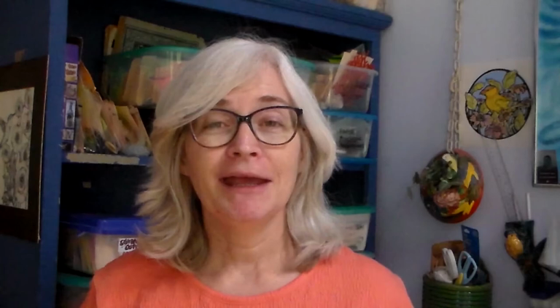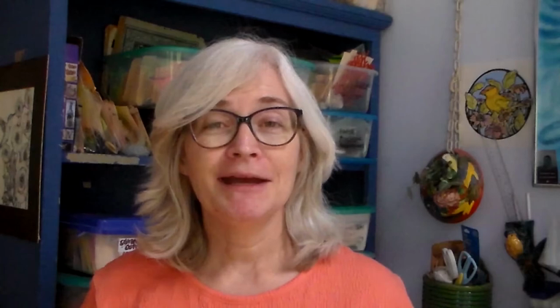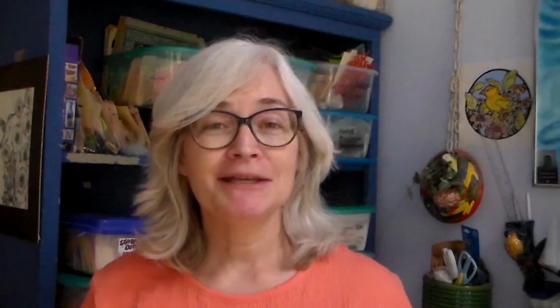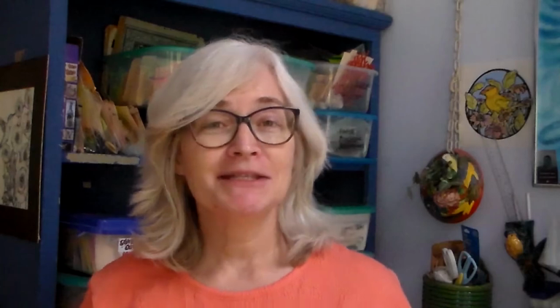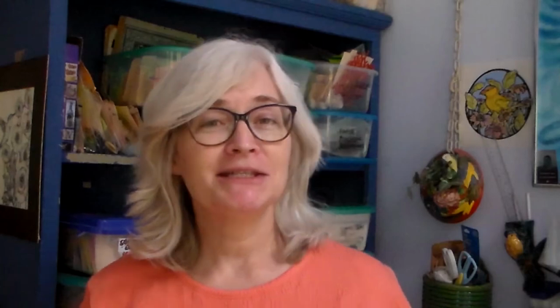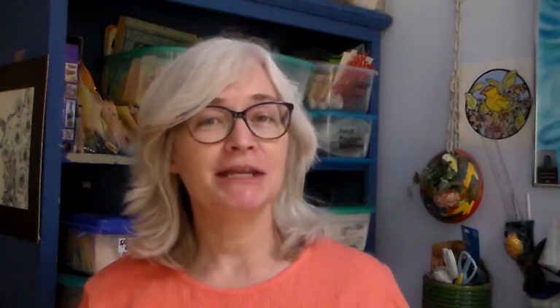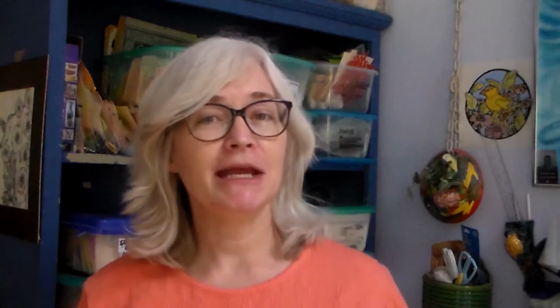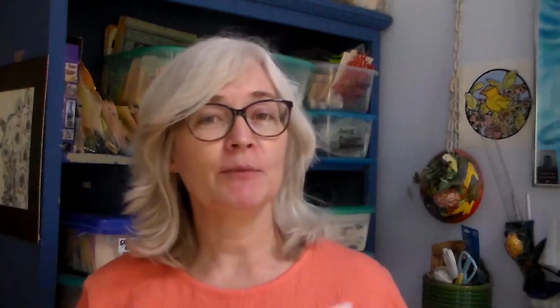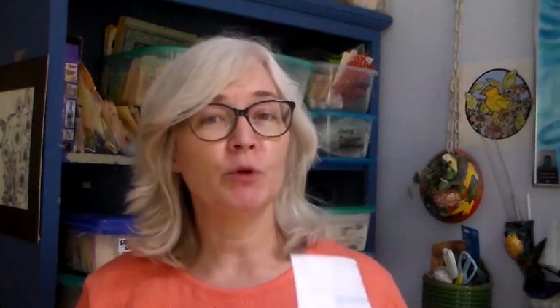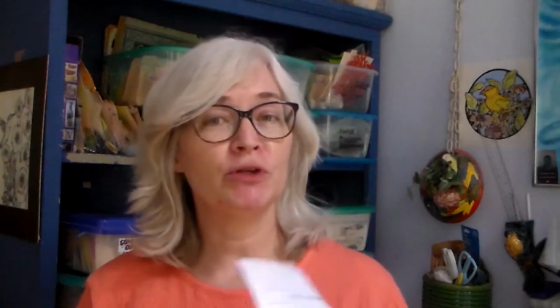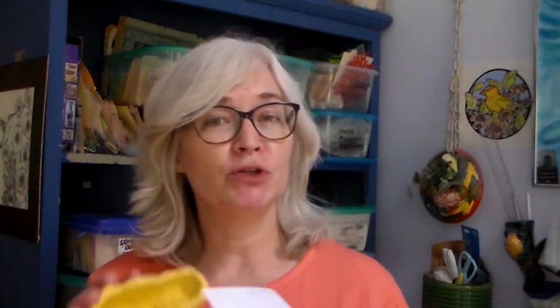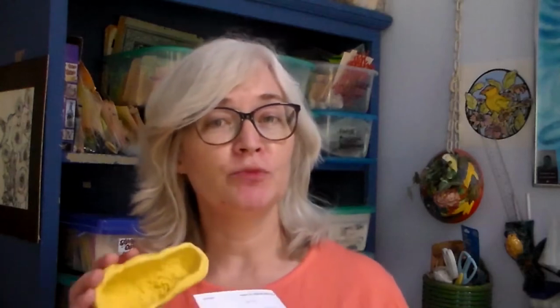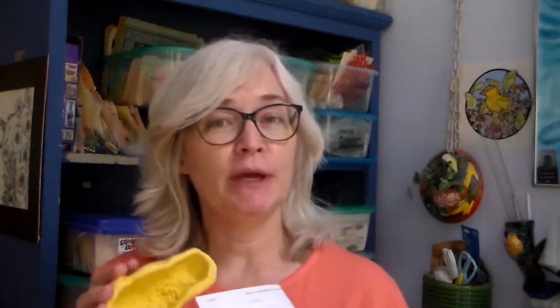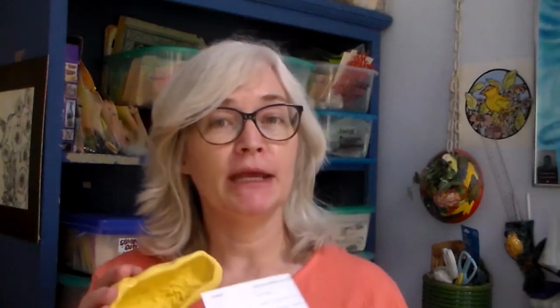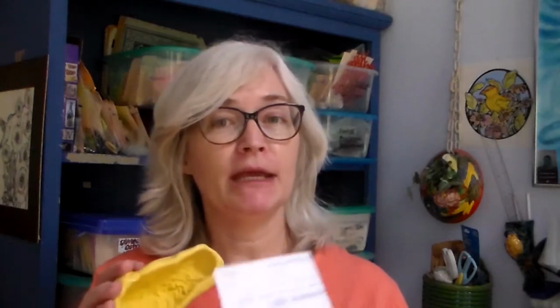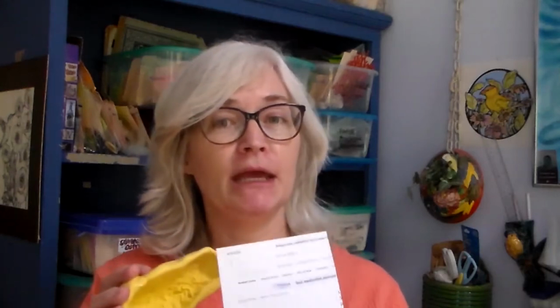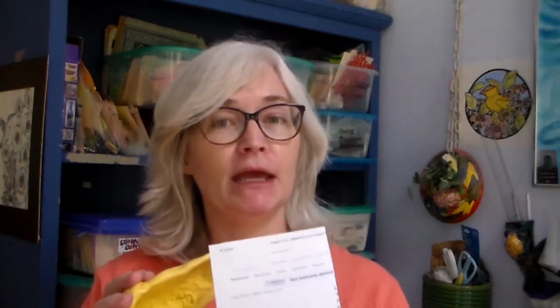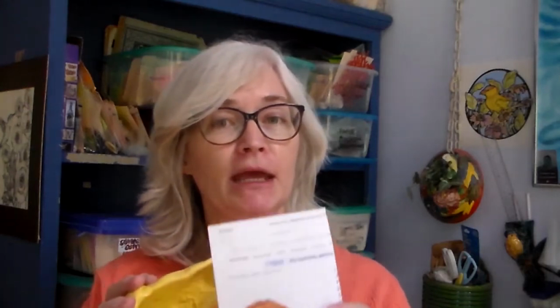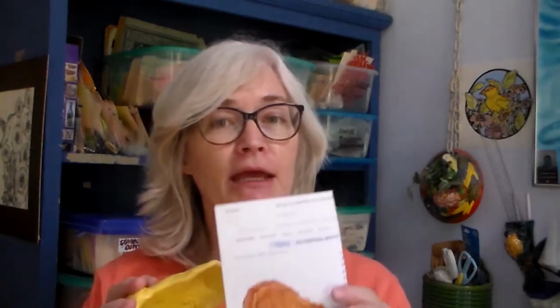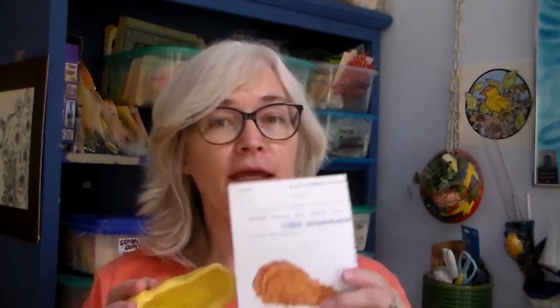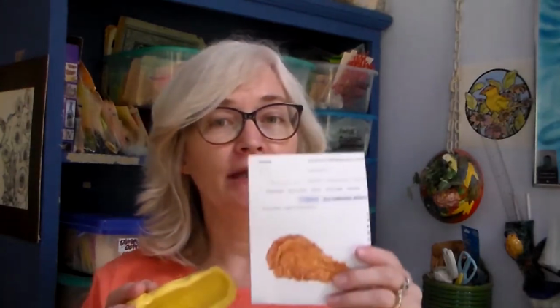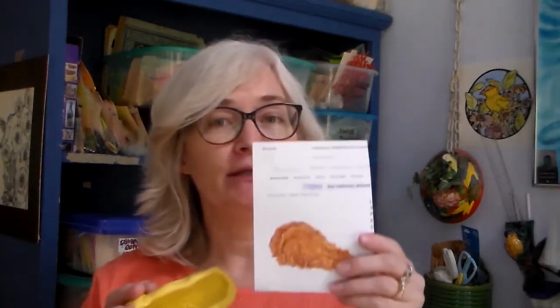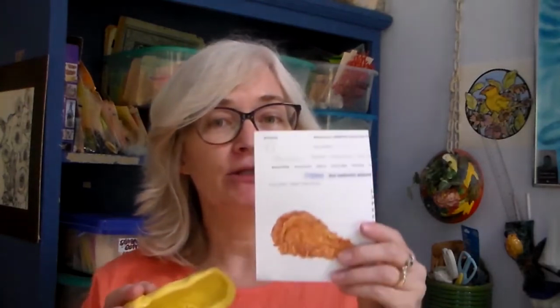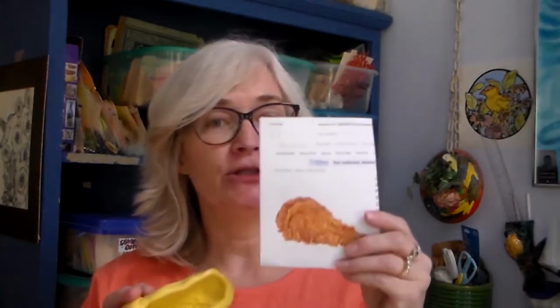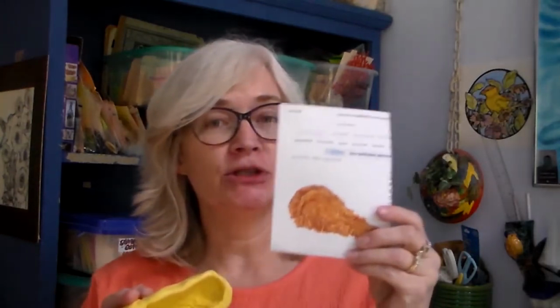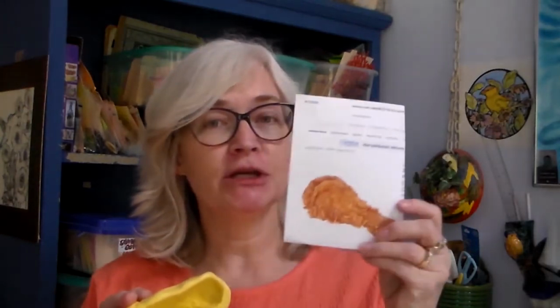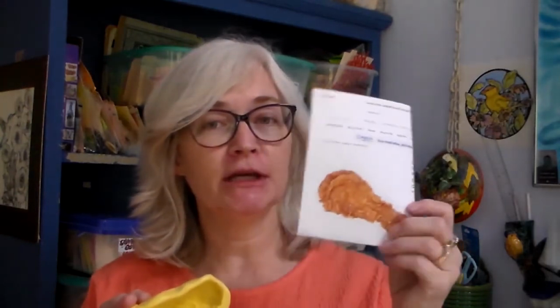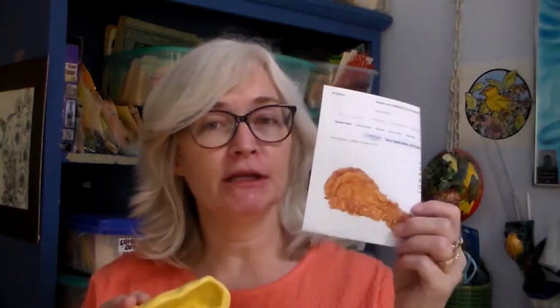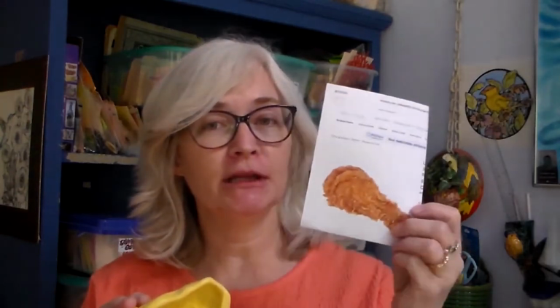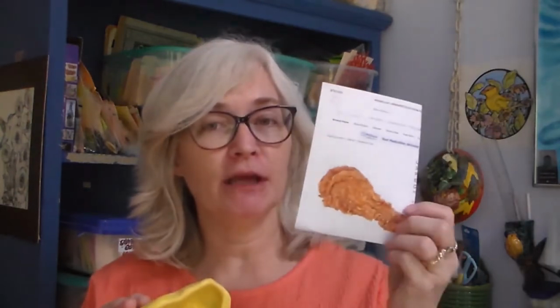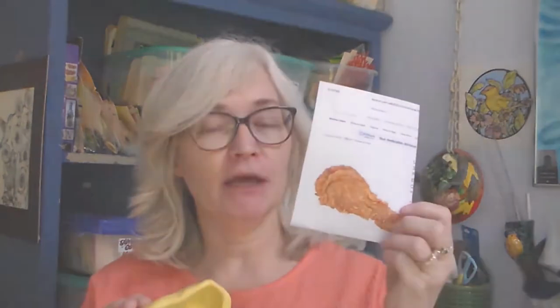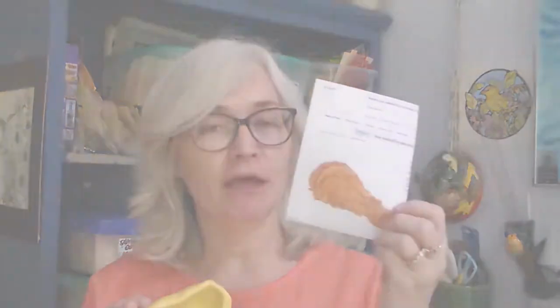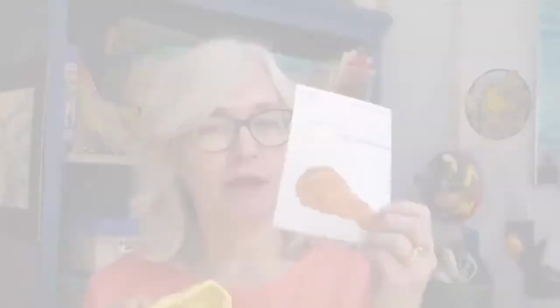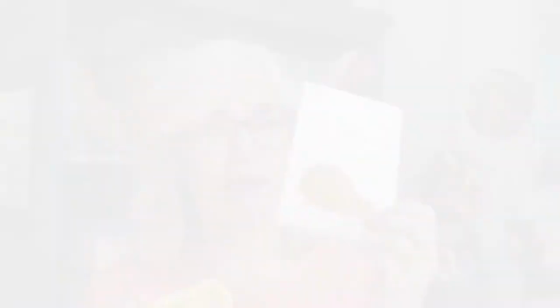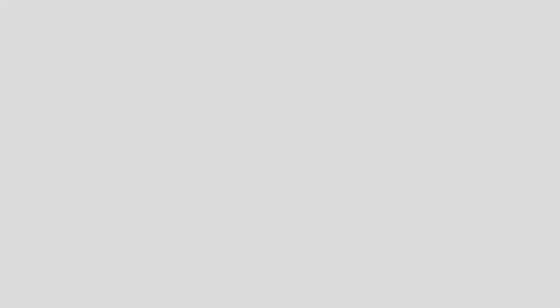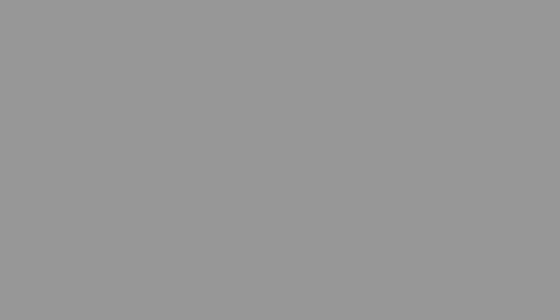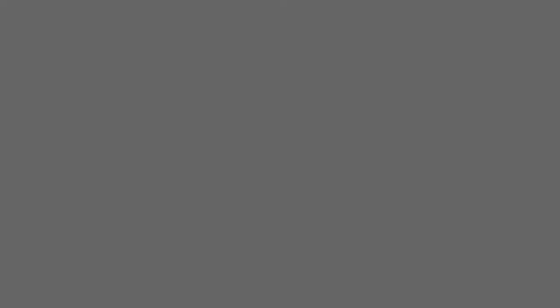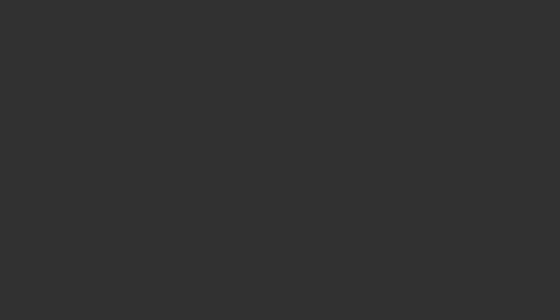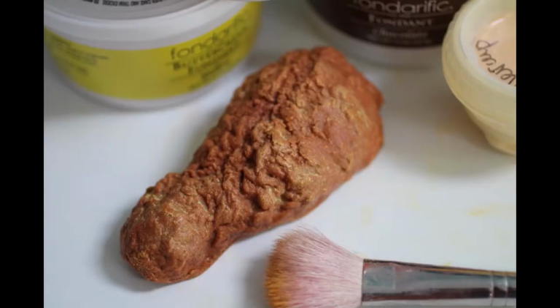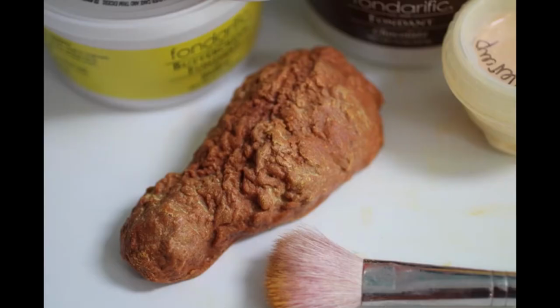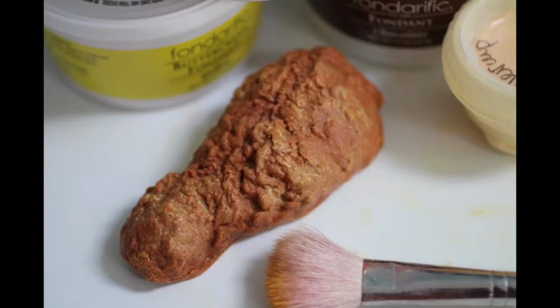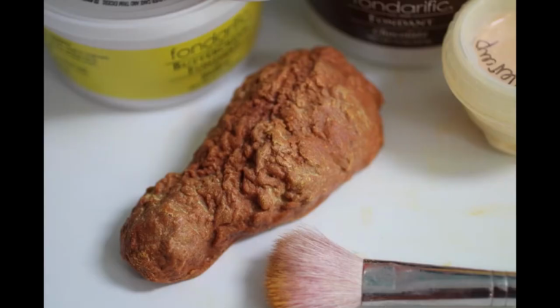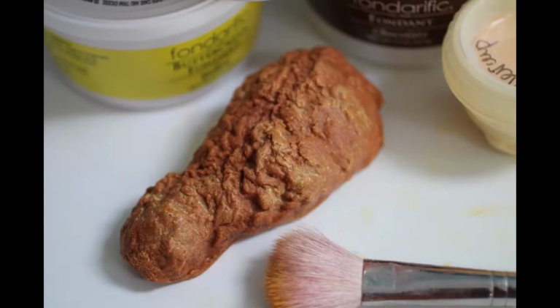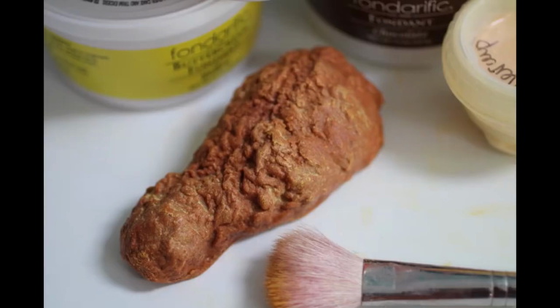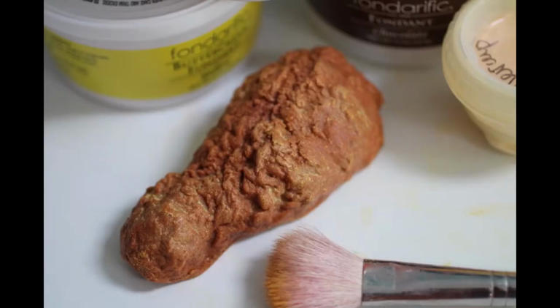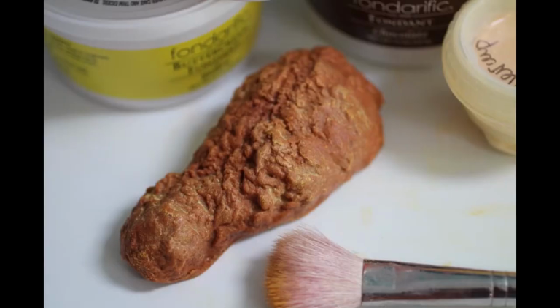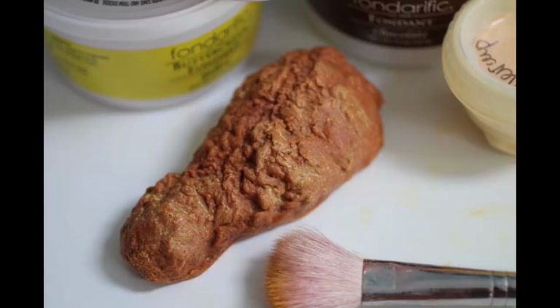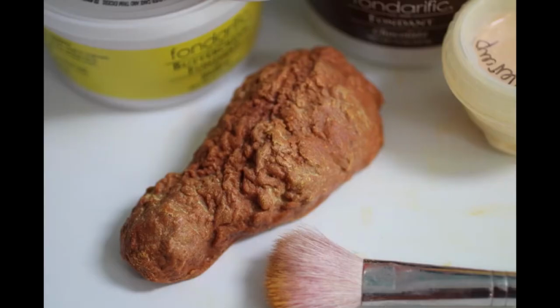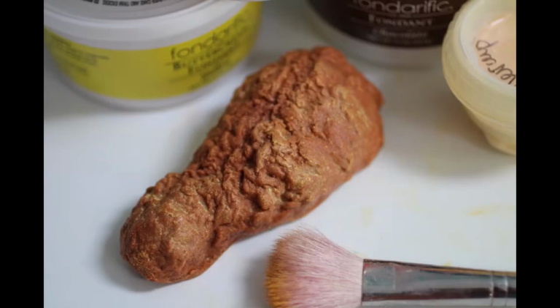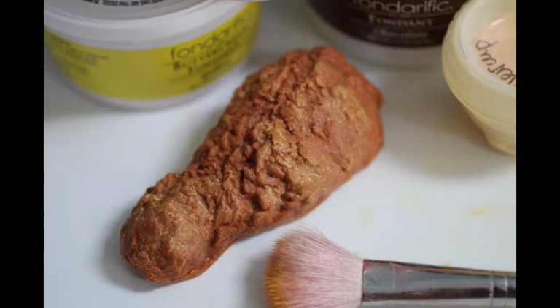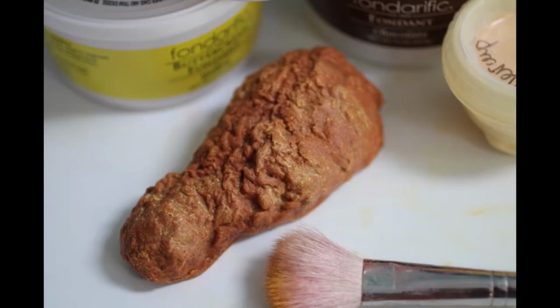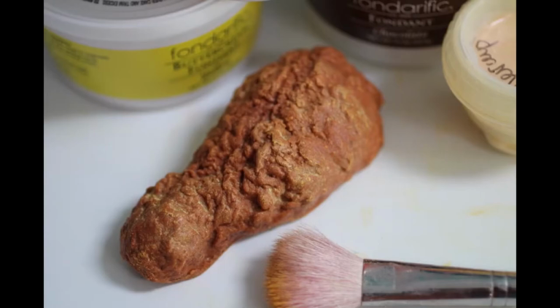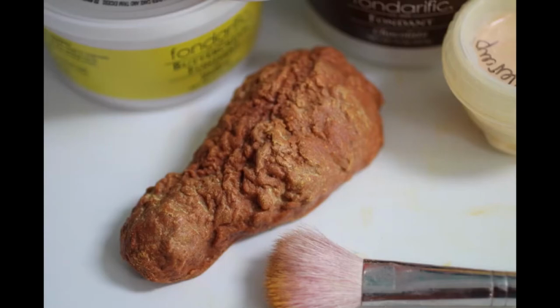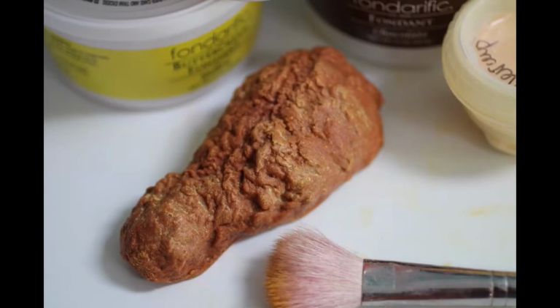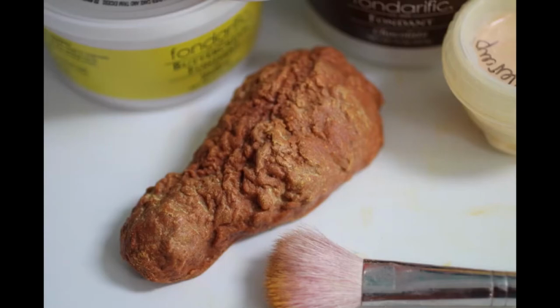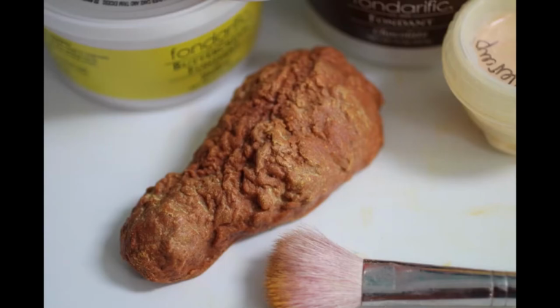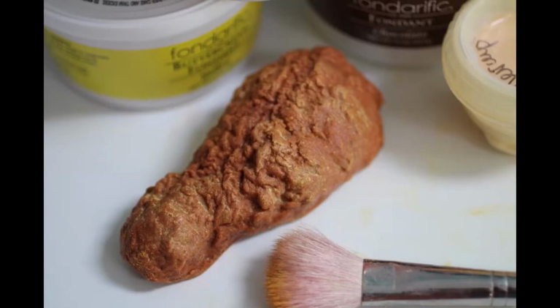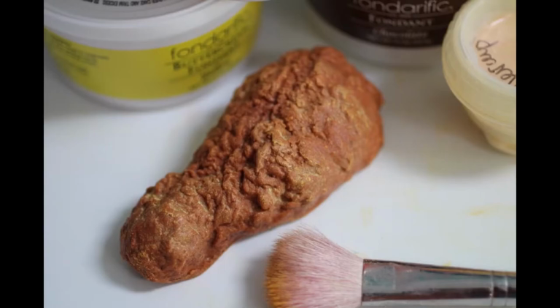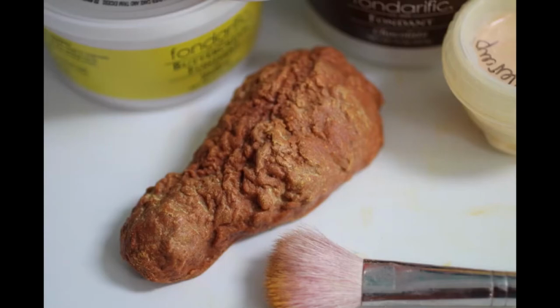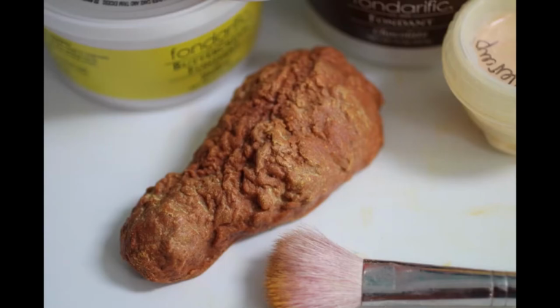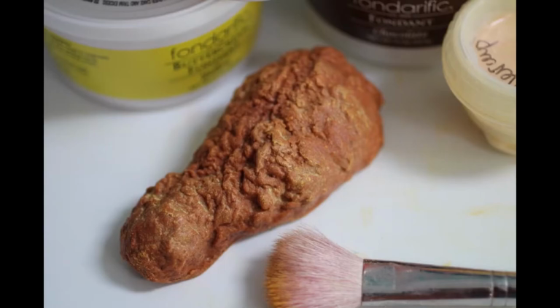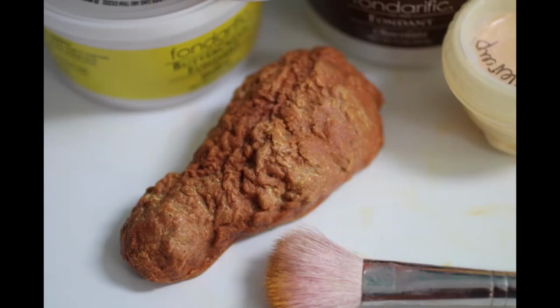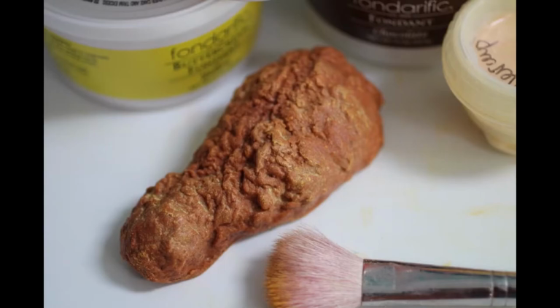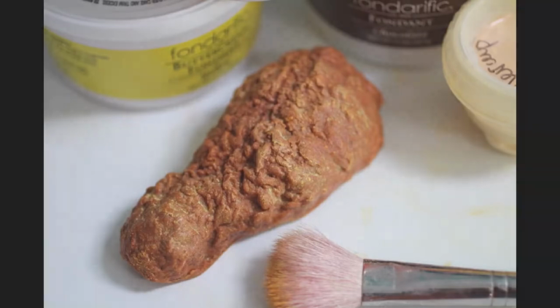Hi guys, today I'm going to make a chicken leg out of fondant using my new chicken leg mold.